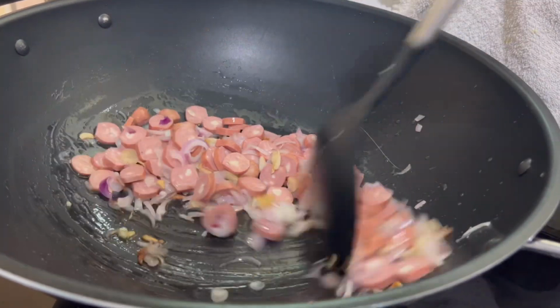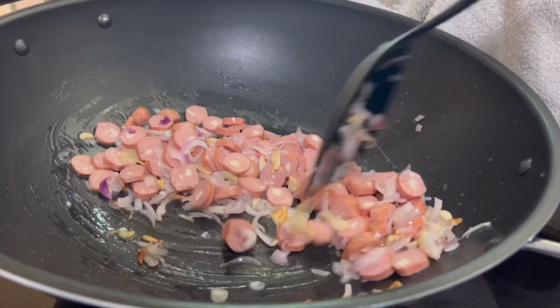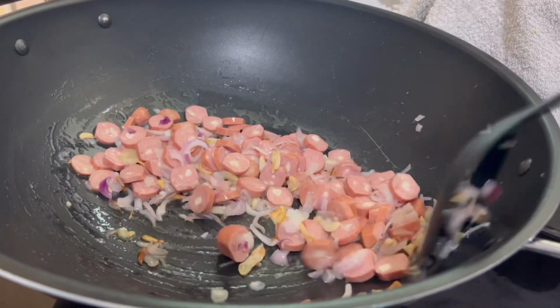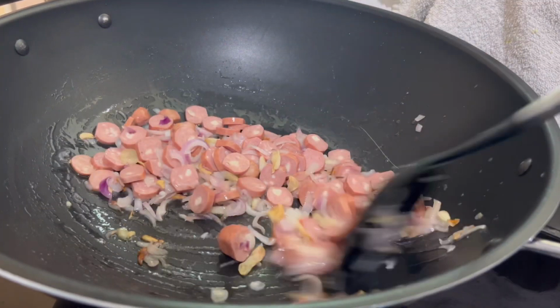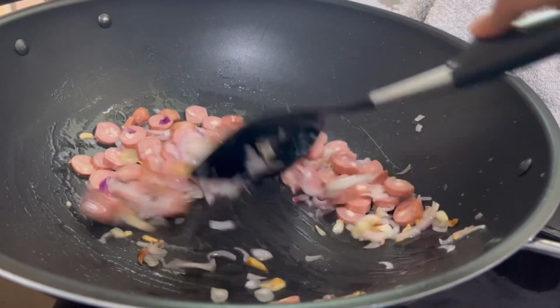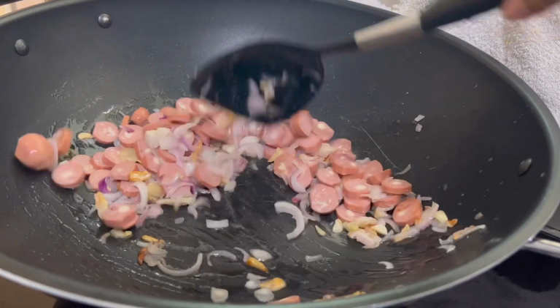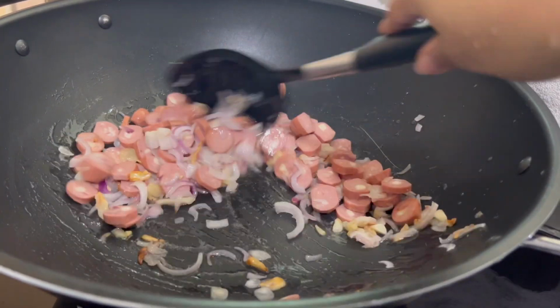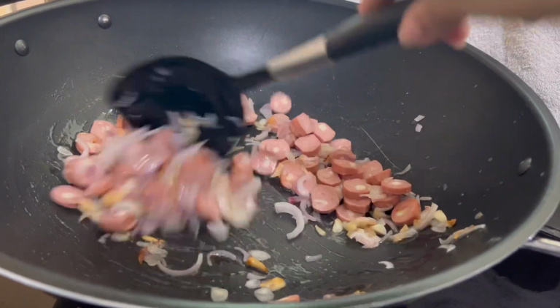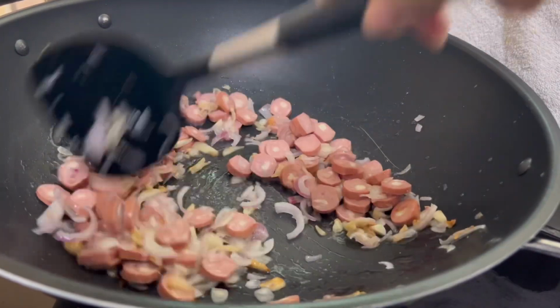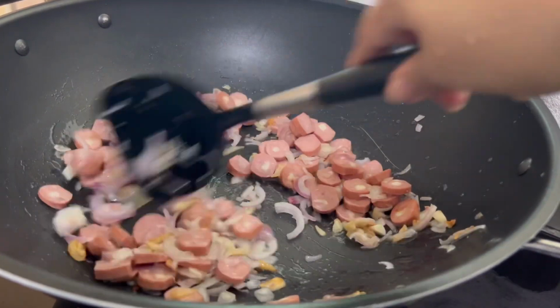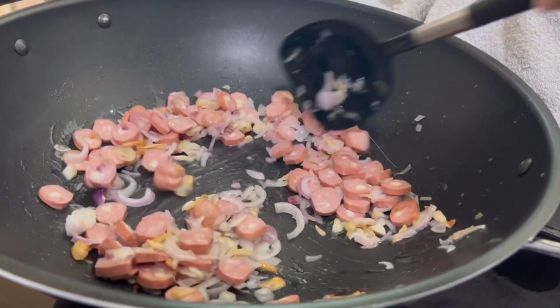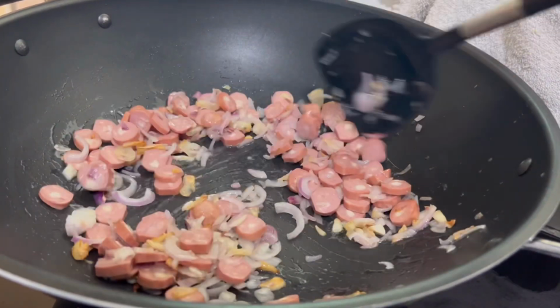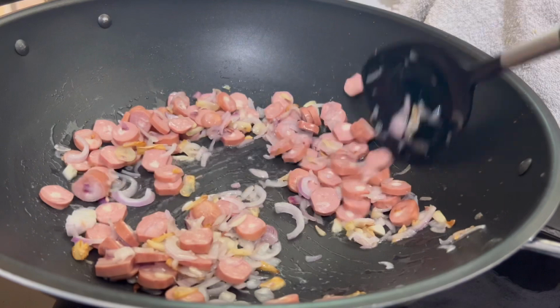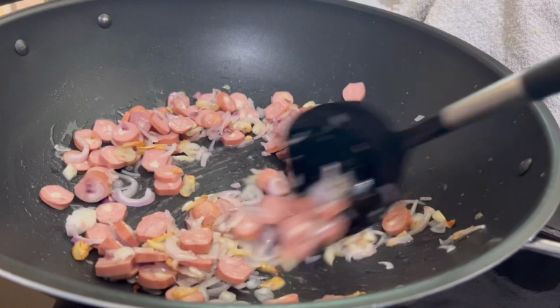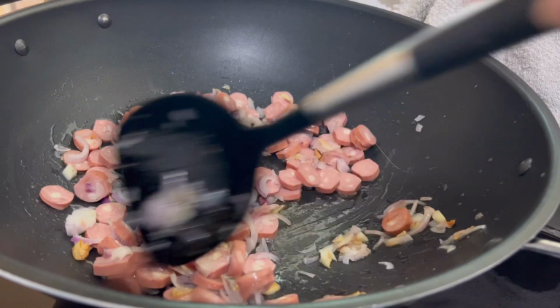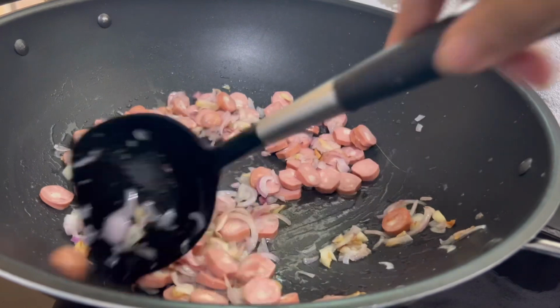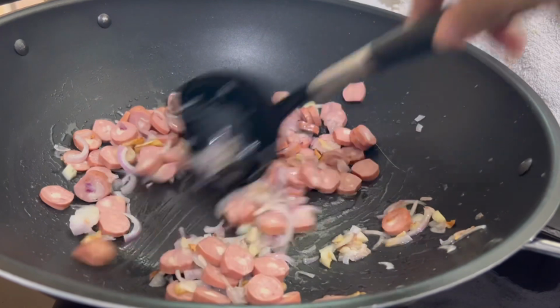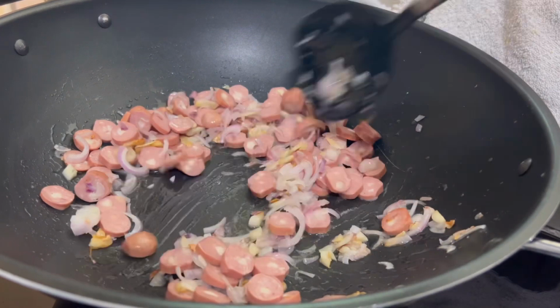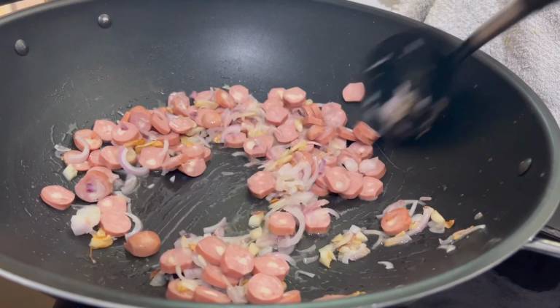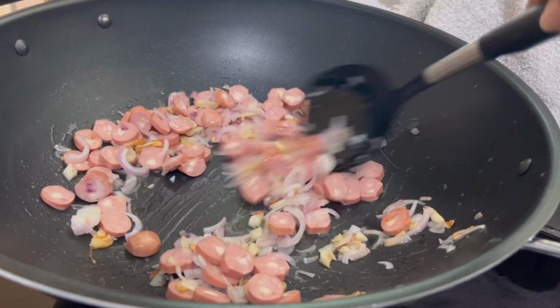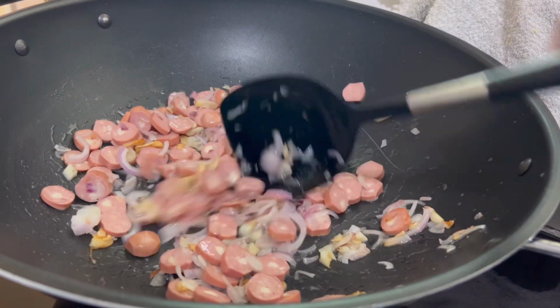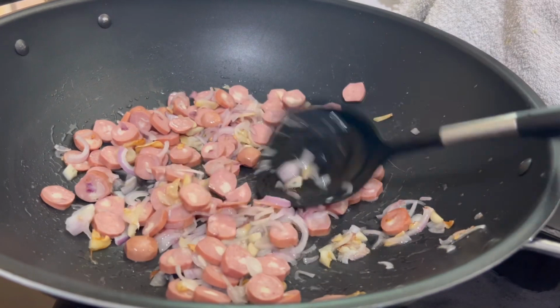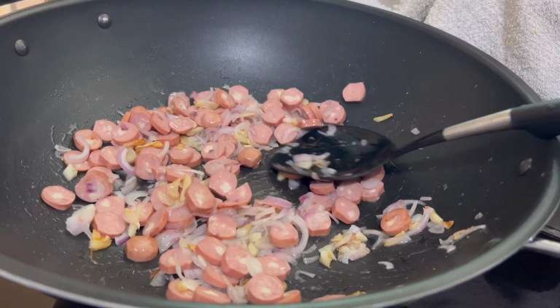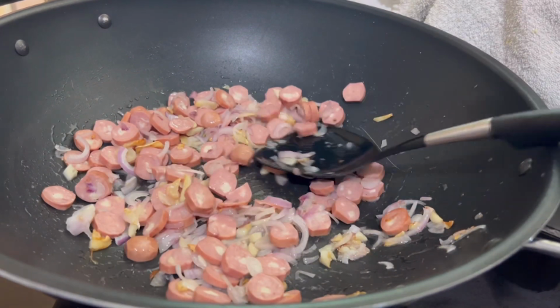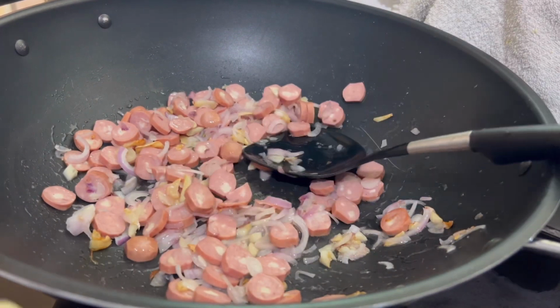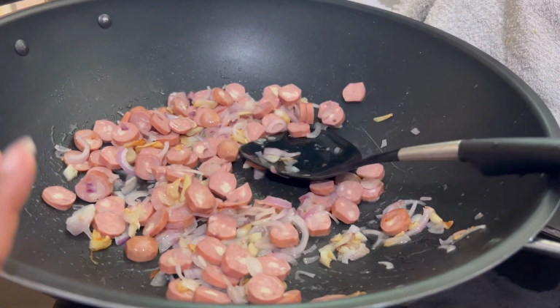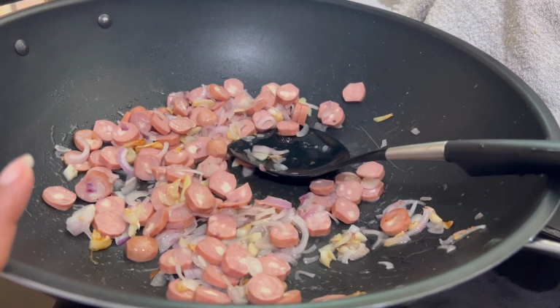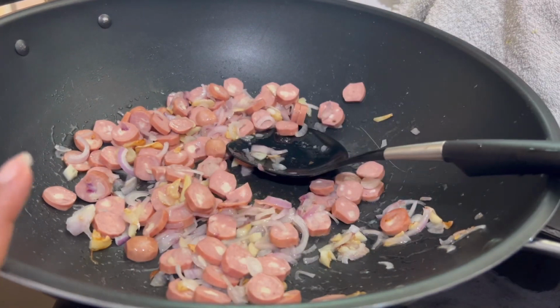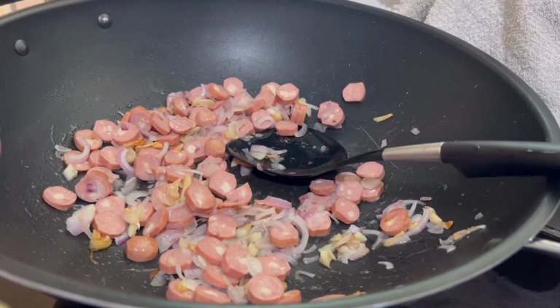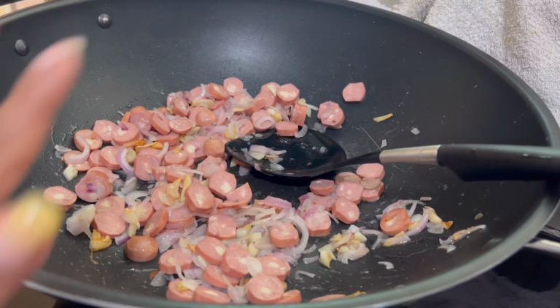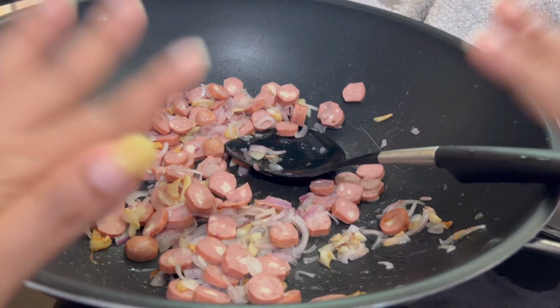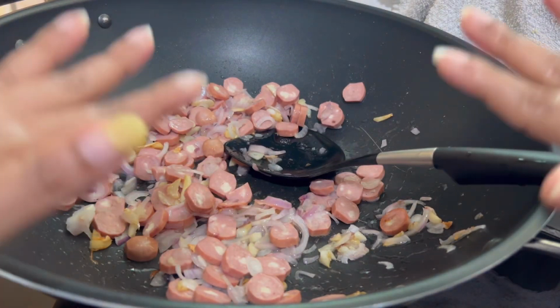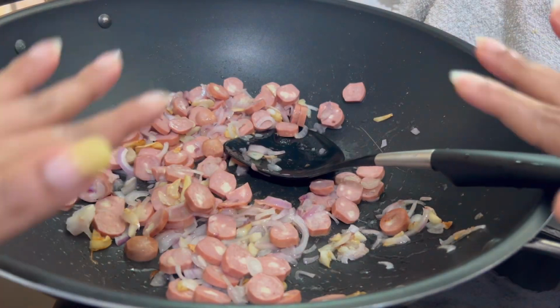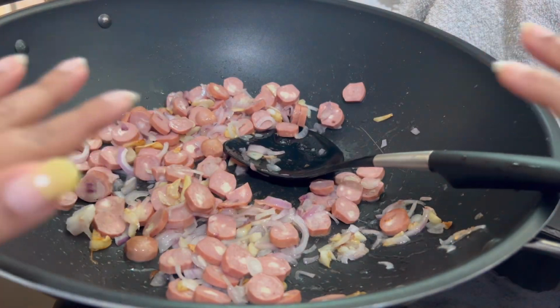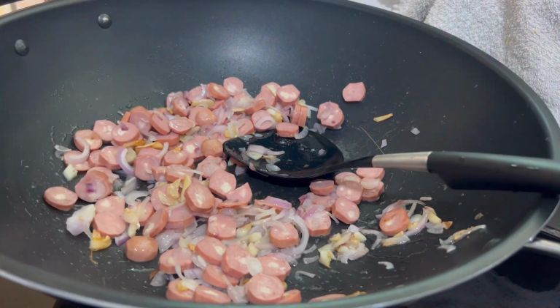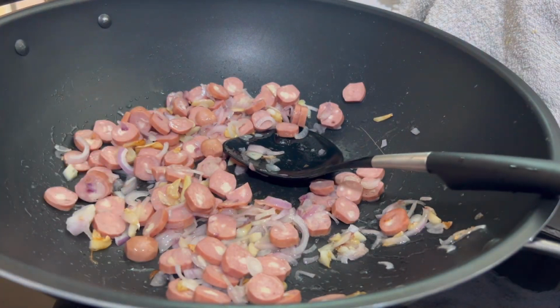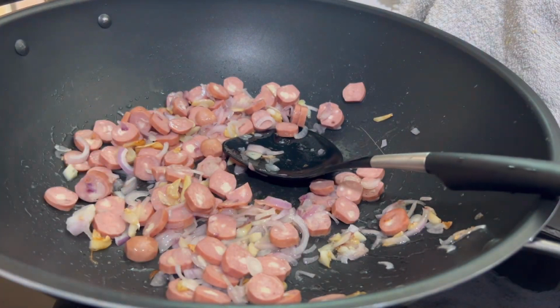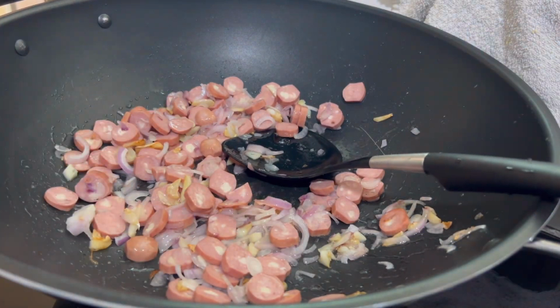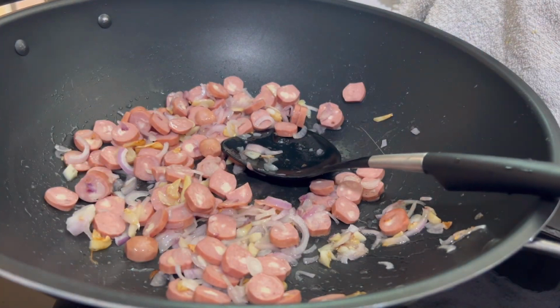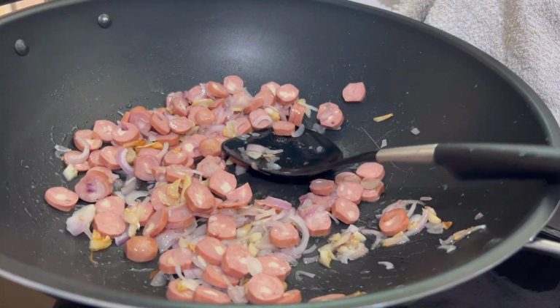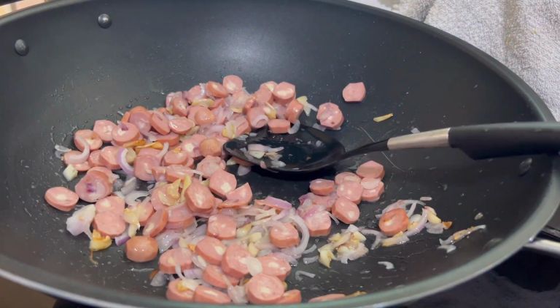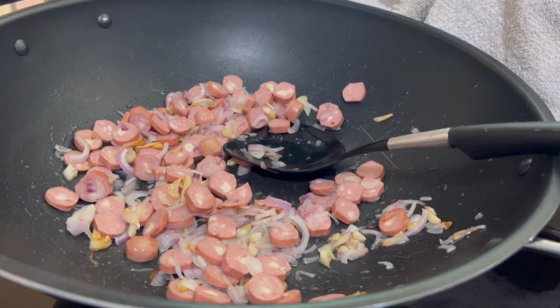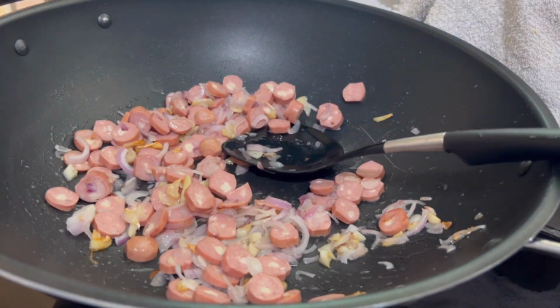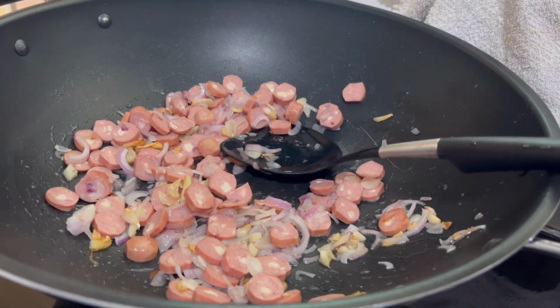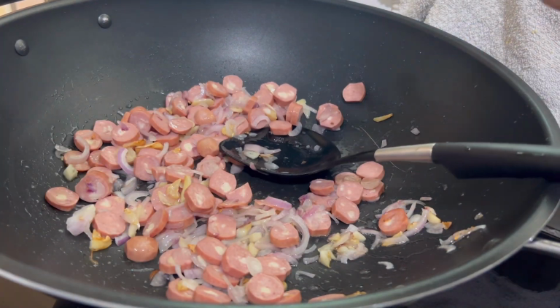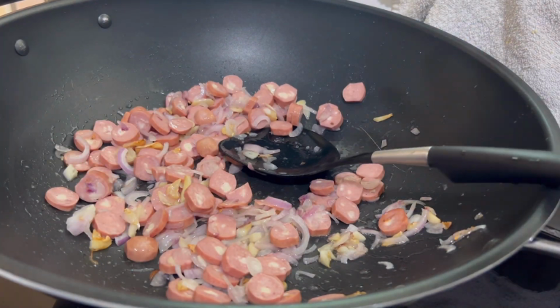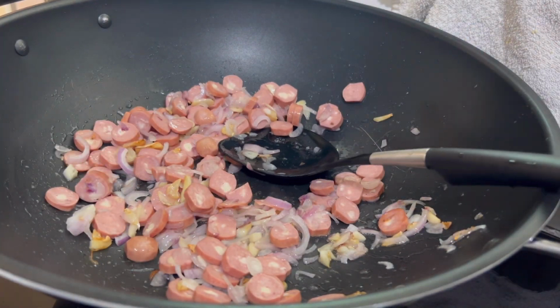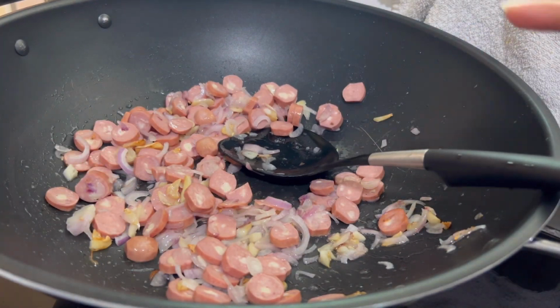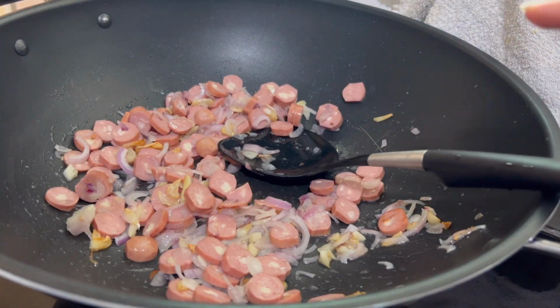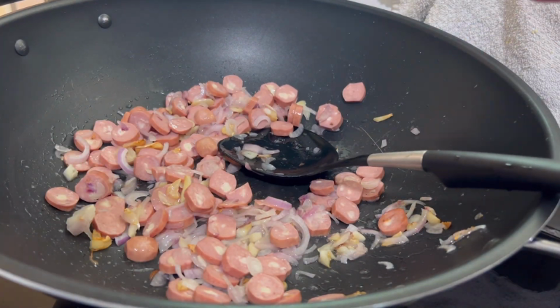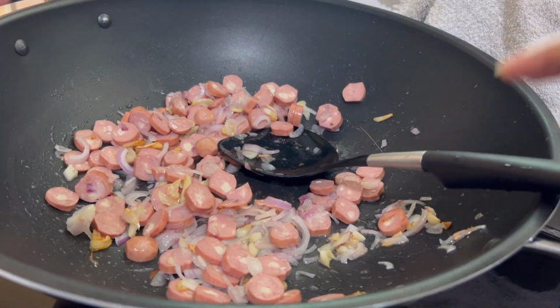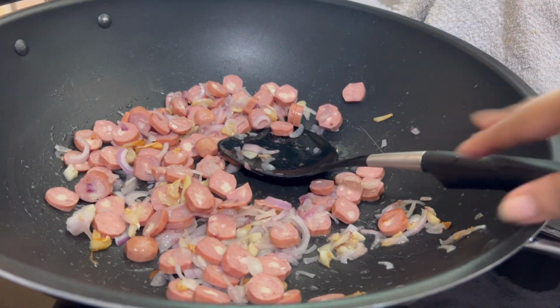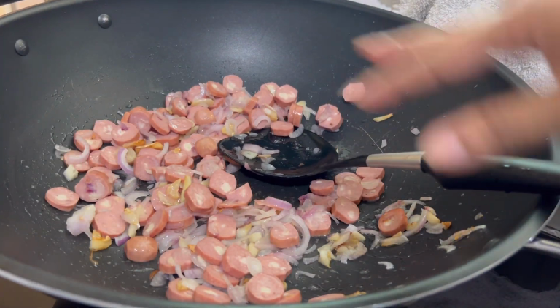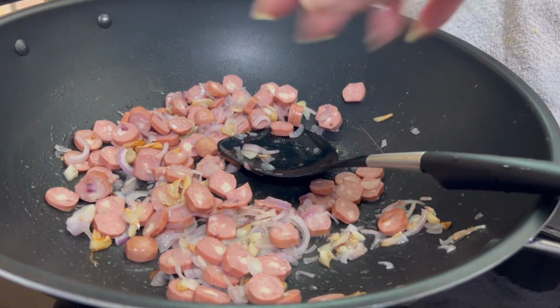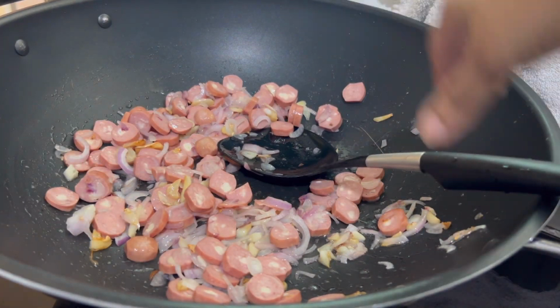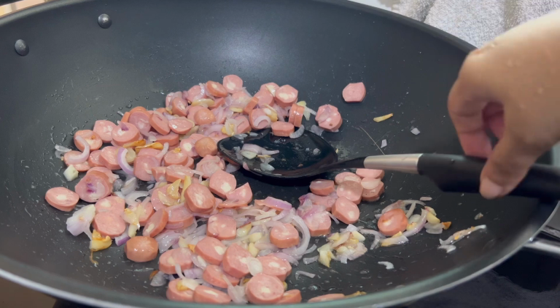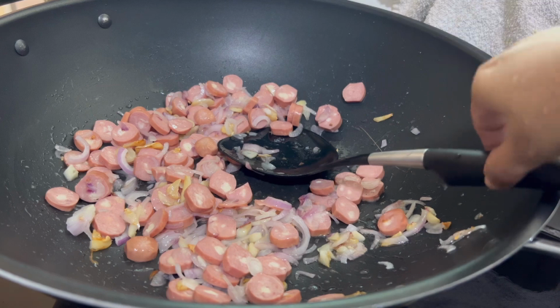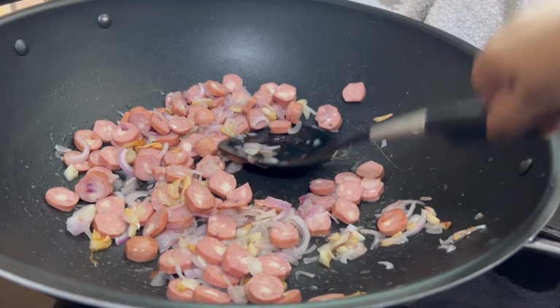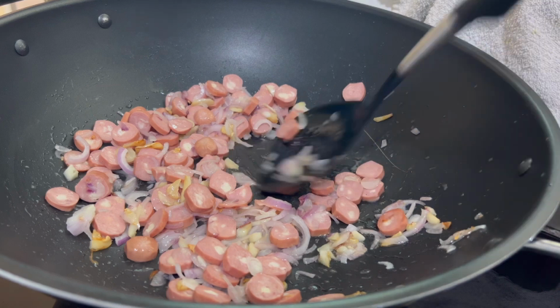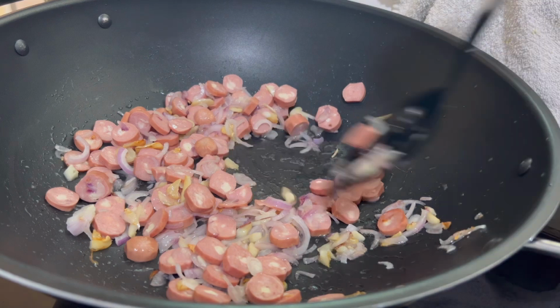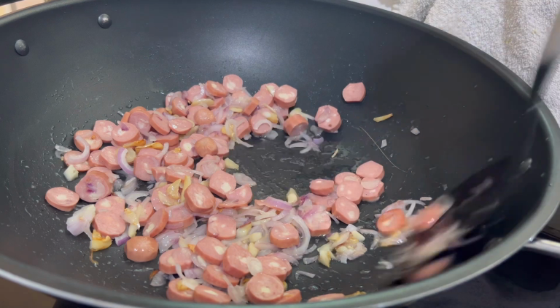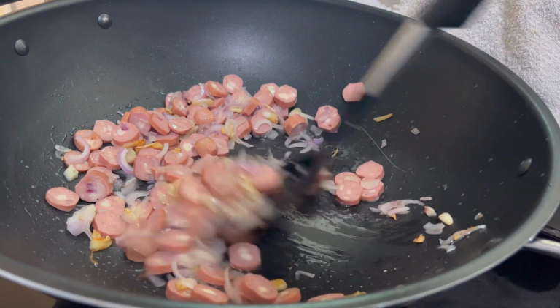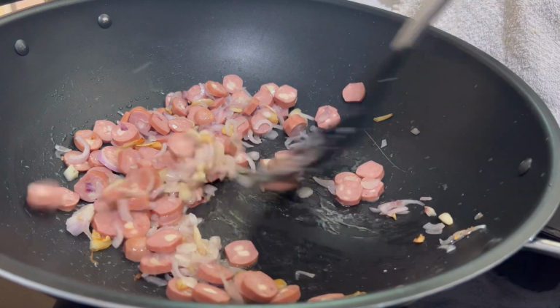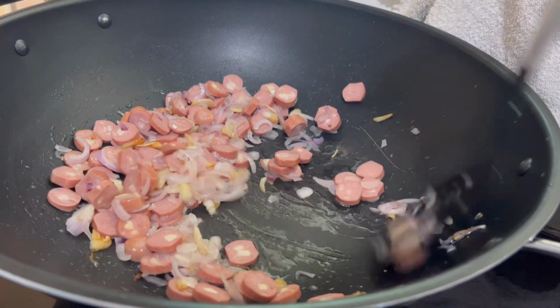Now I am going to slice a hot dog. This is a good one with a good taste.